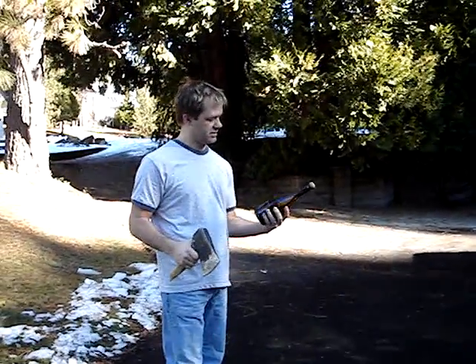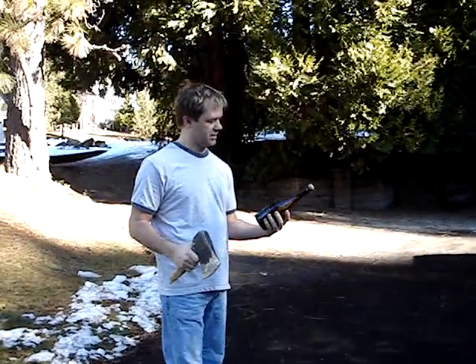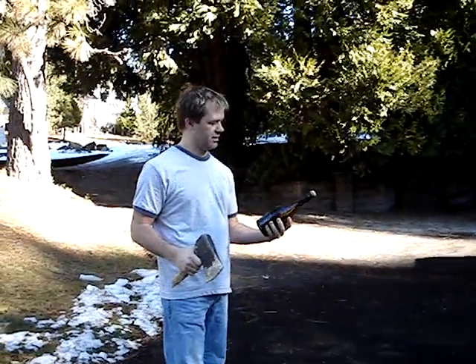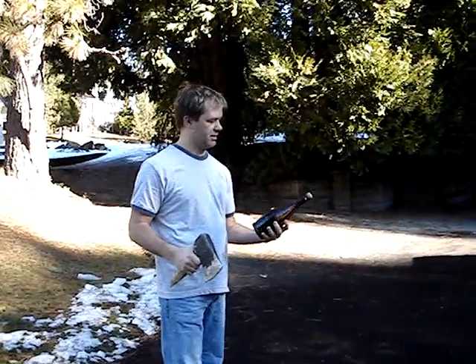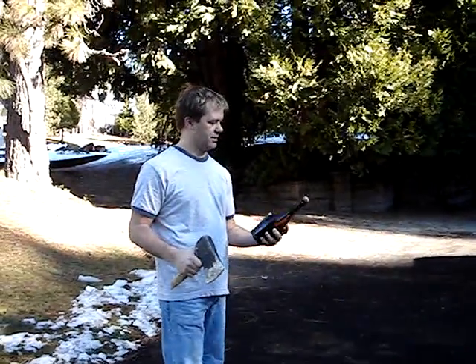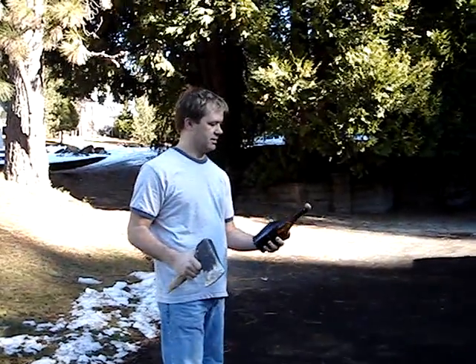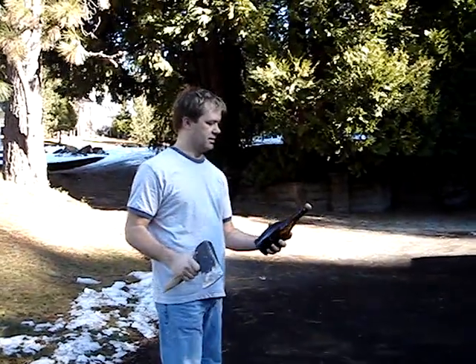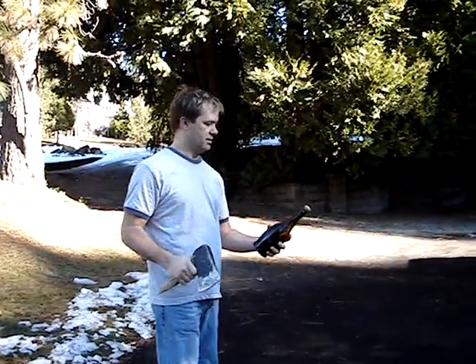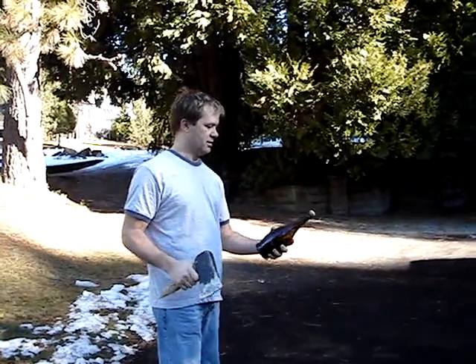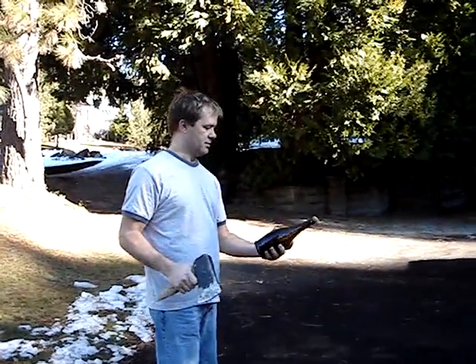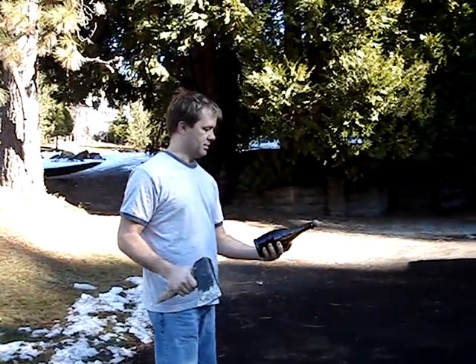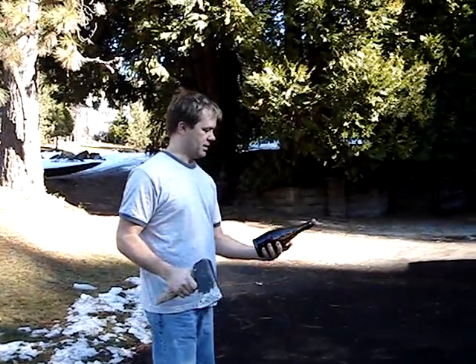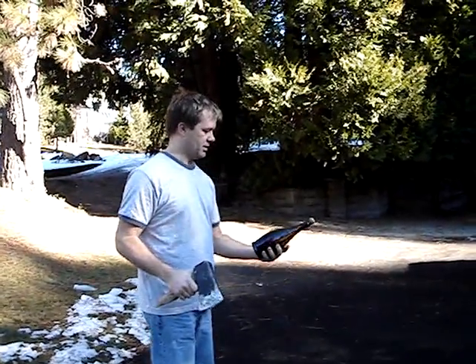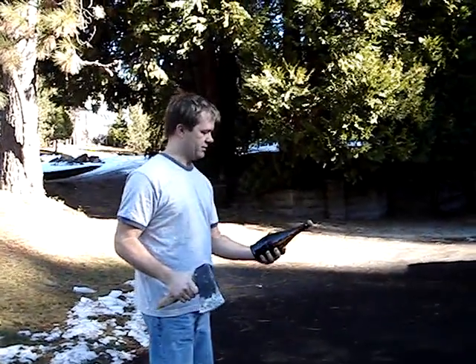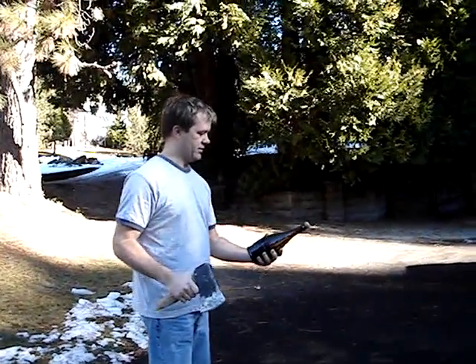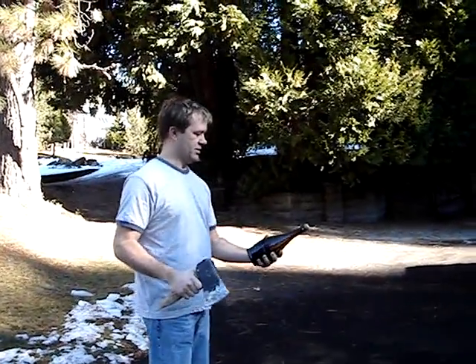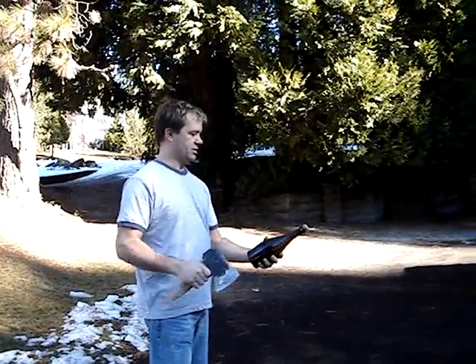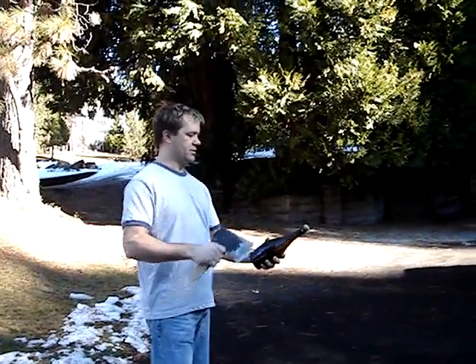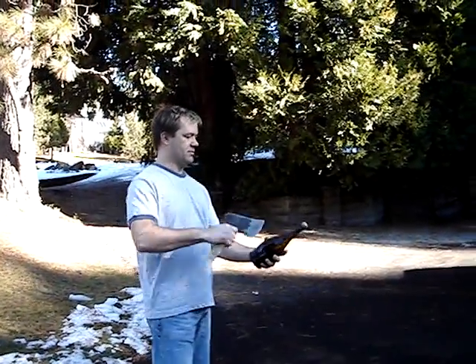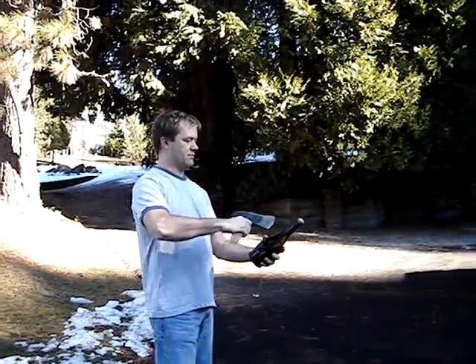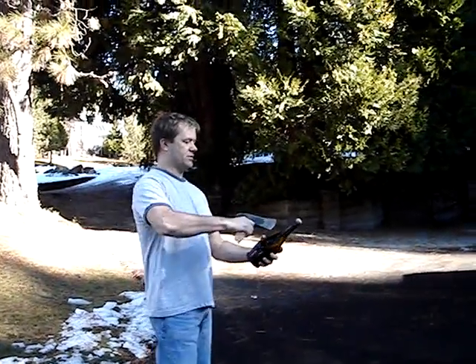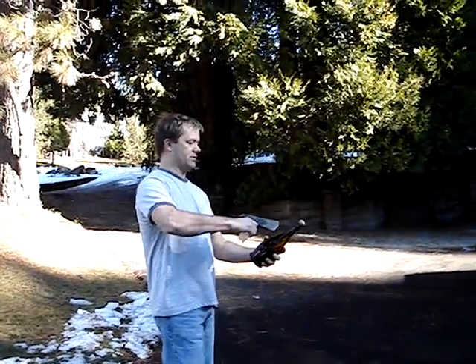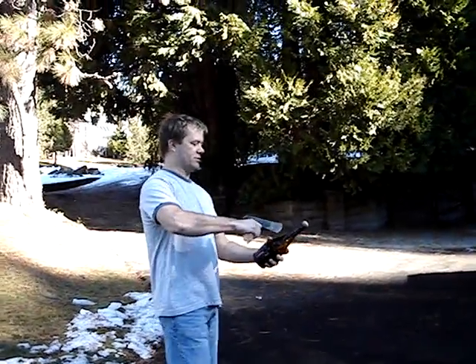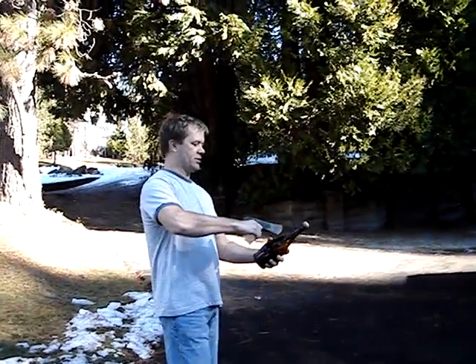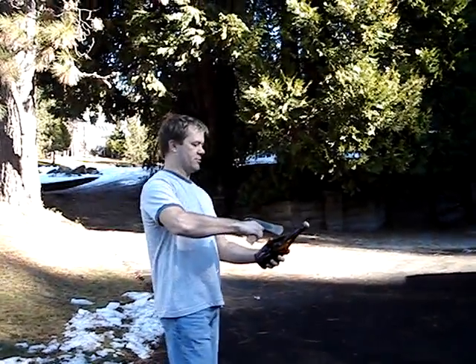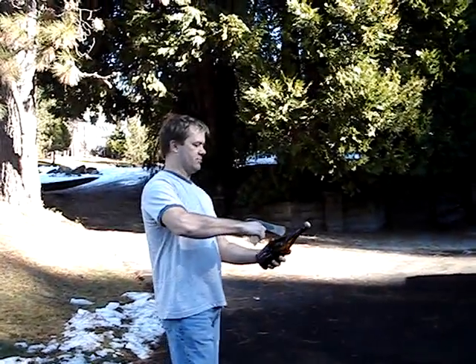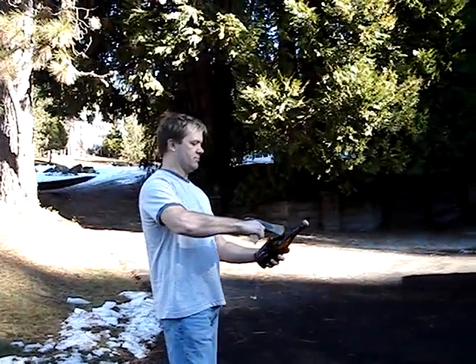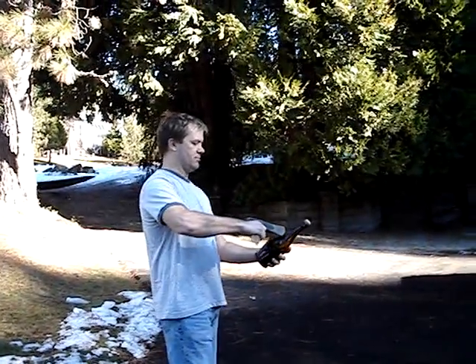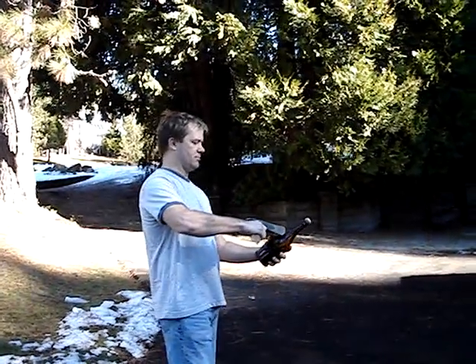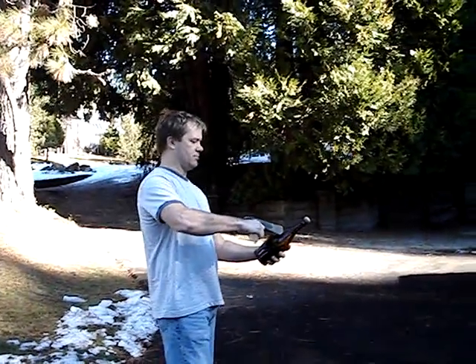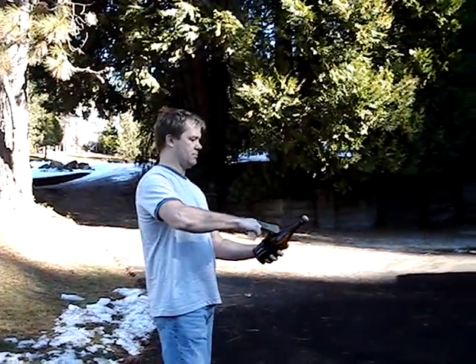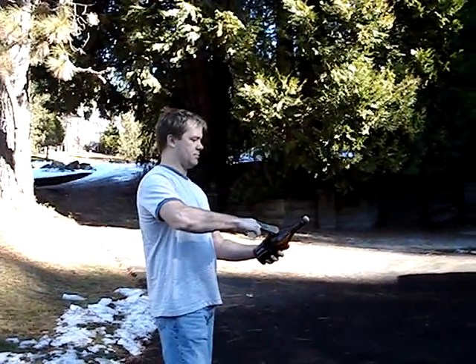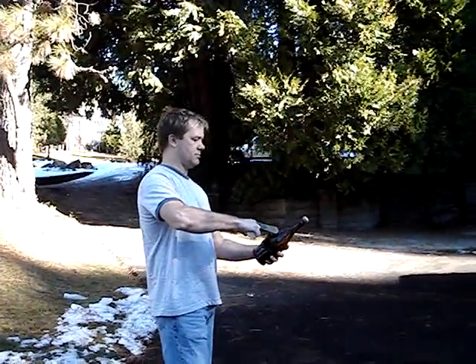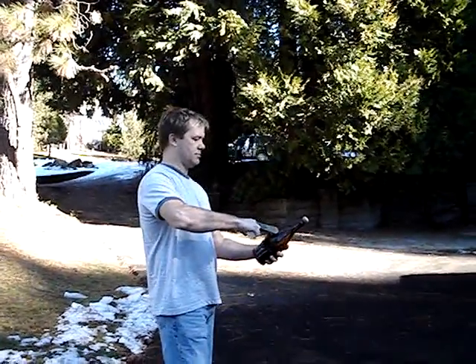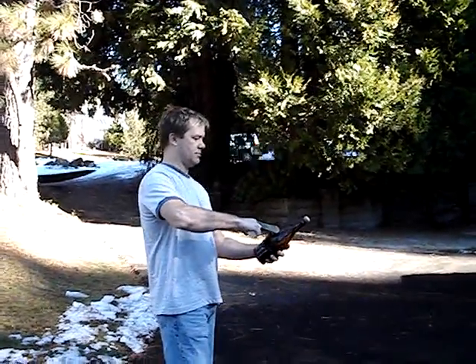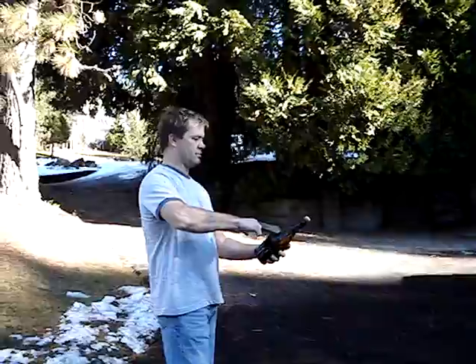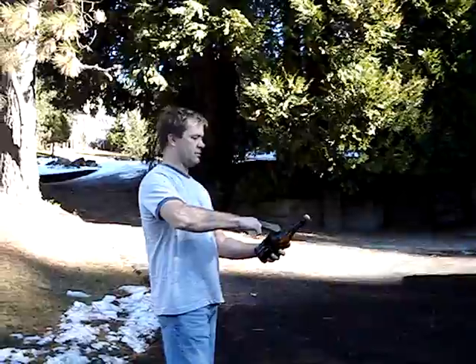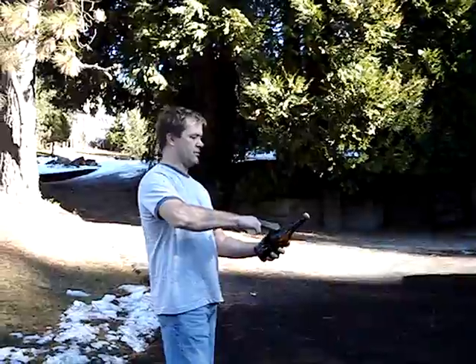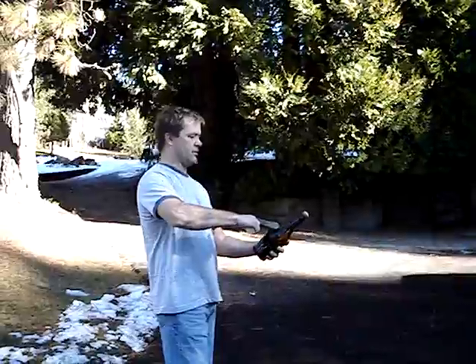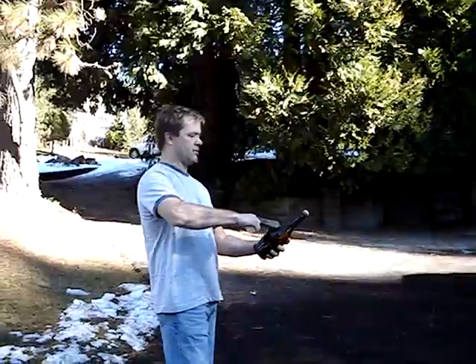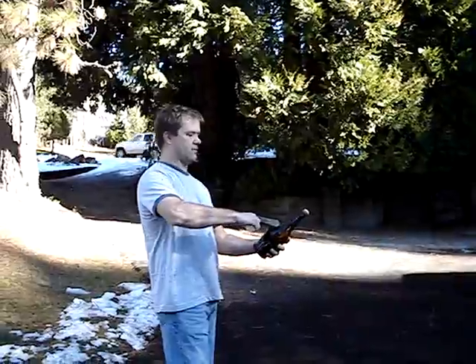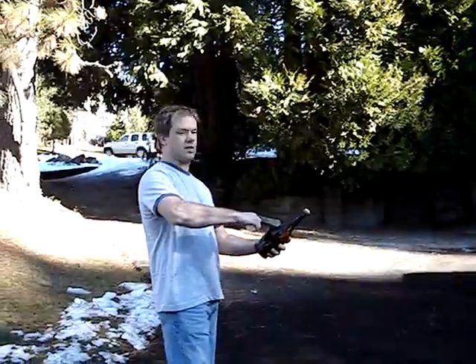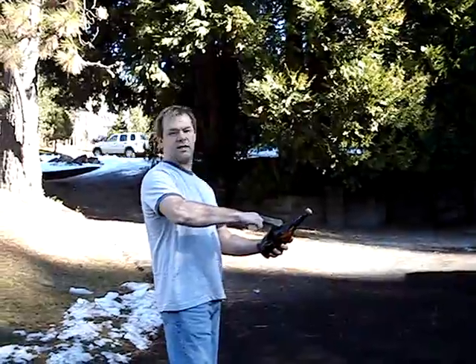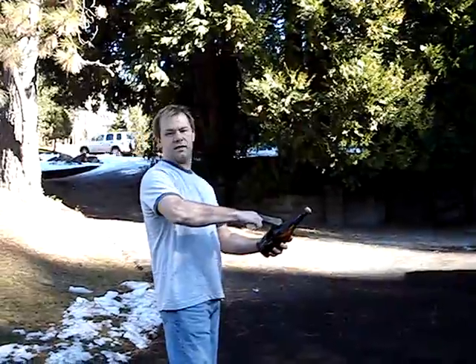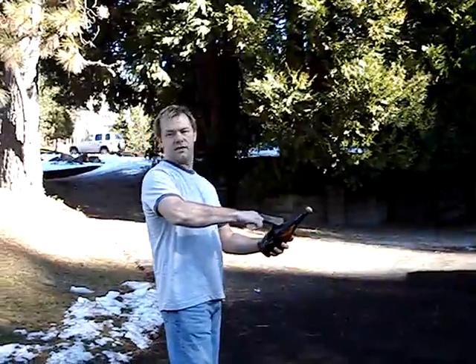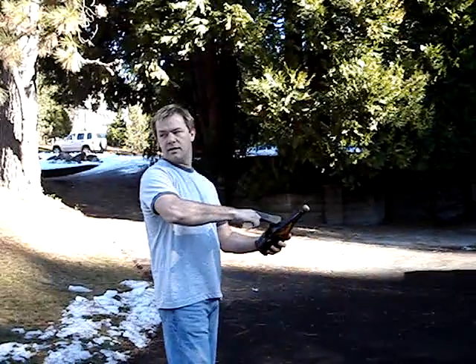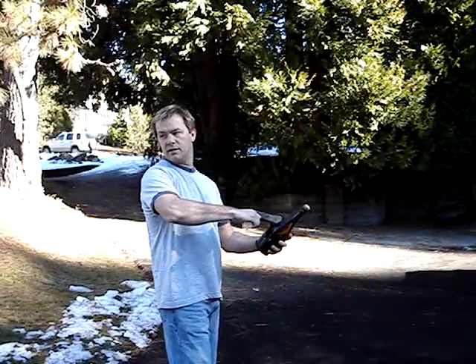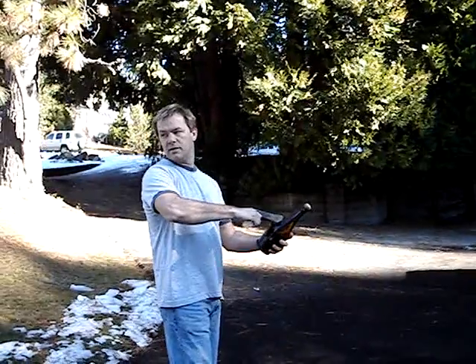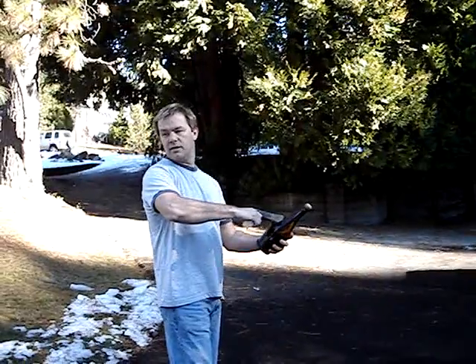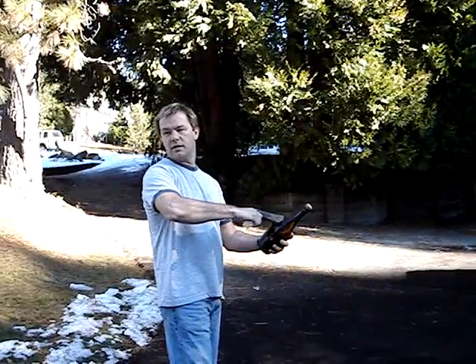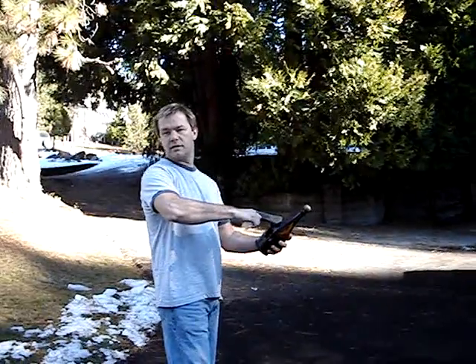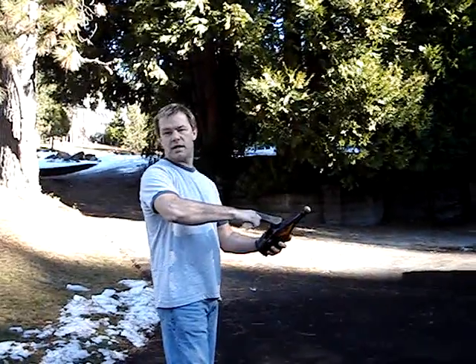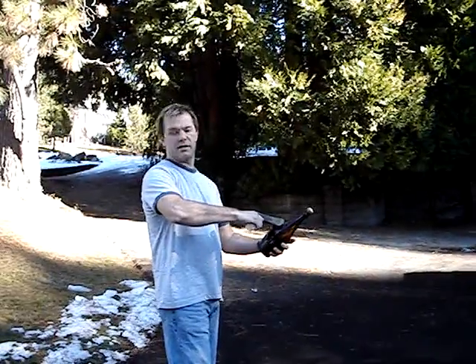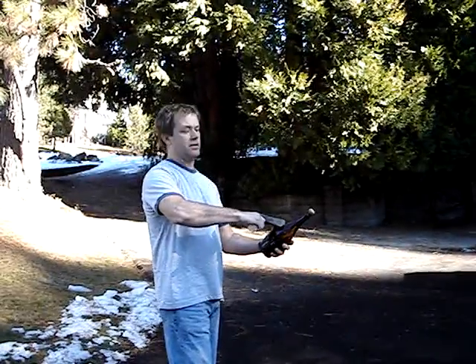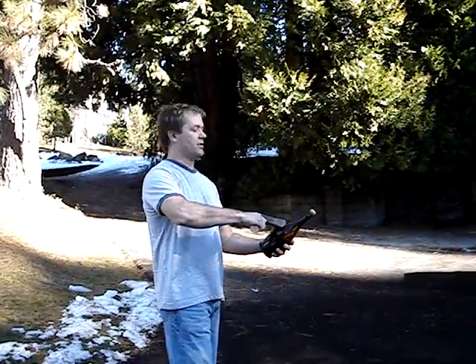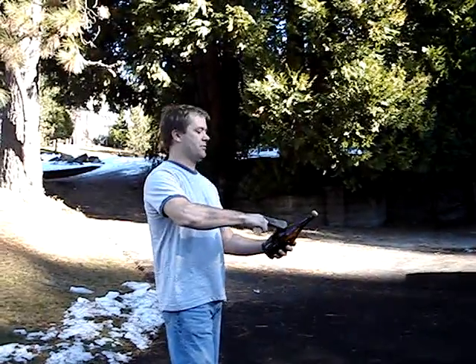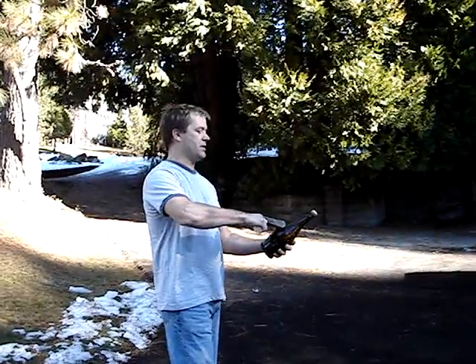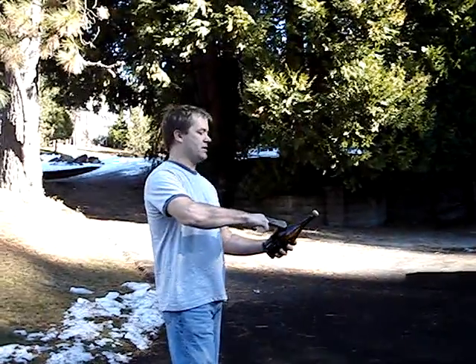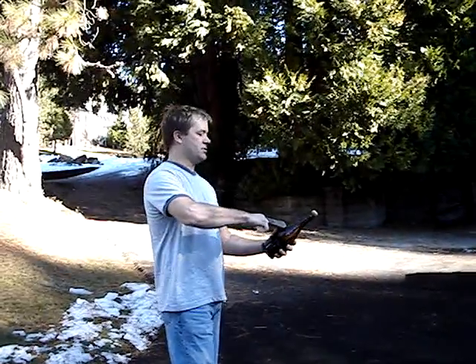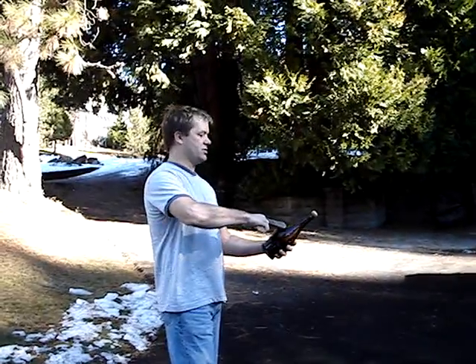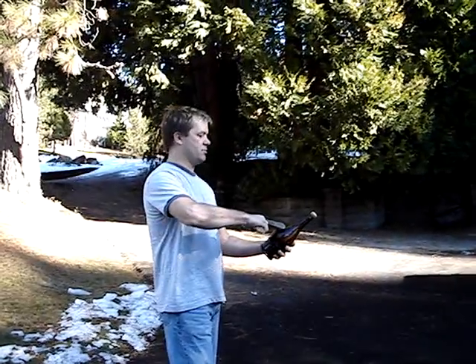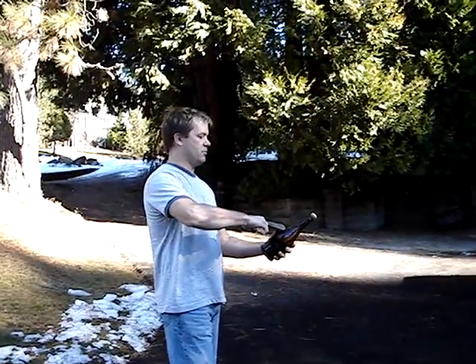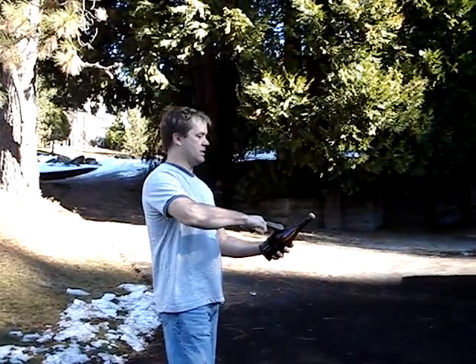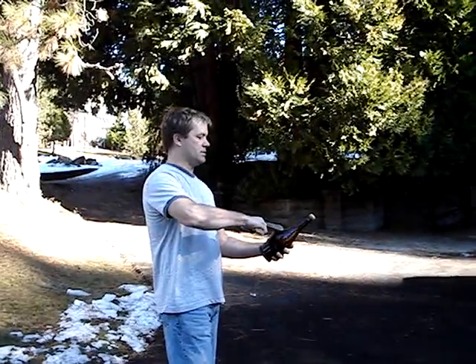This is a bottle of Sergio. Here we go. Ready? One, two, three. Okay, three, two, one.